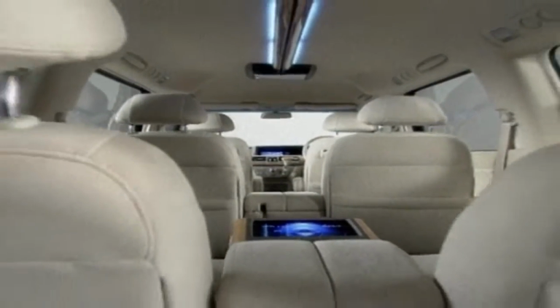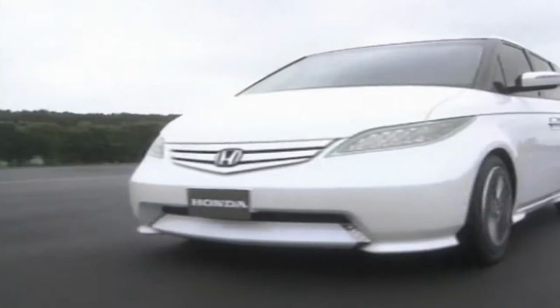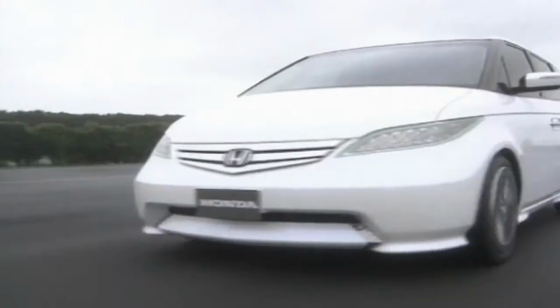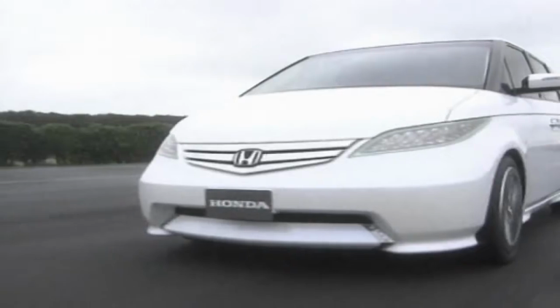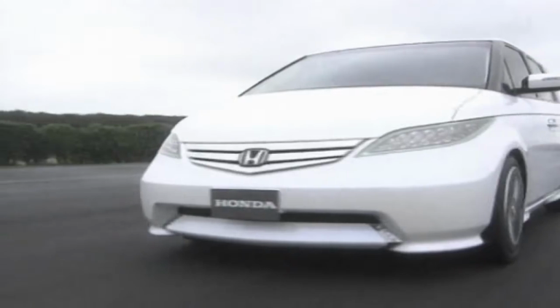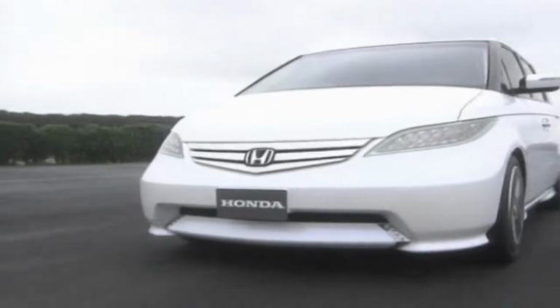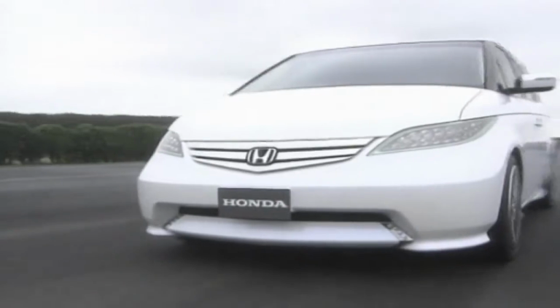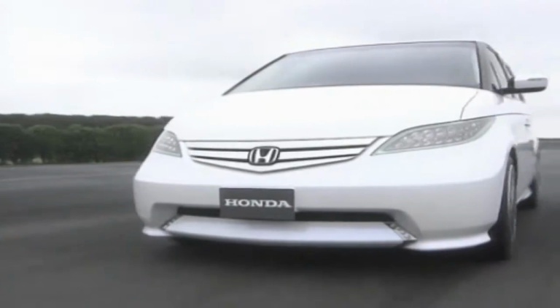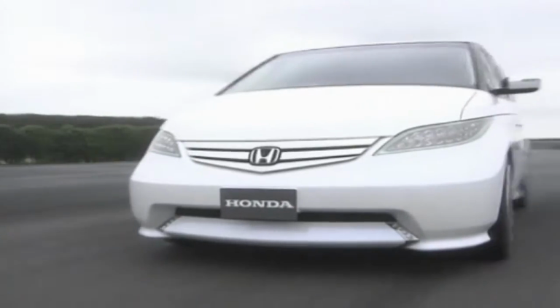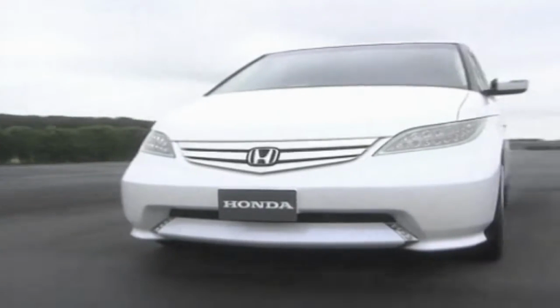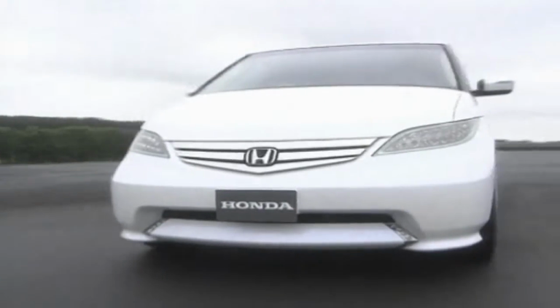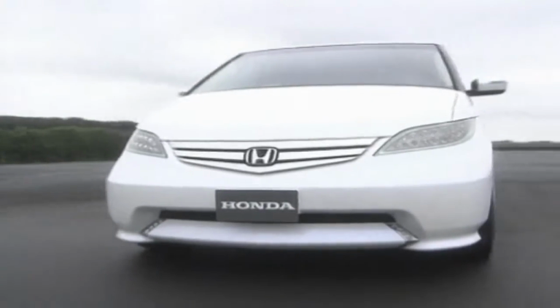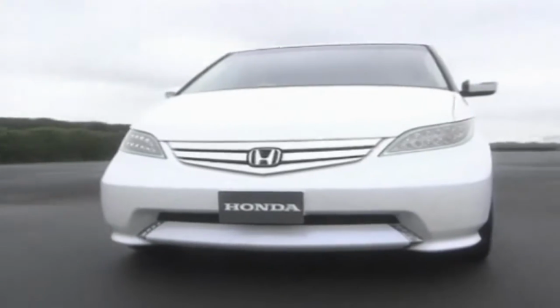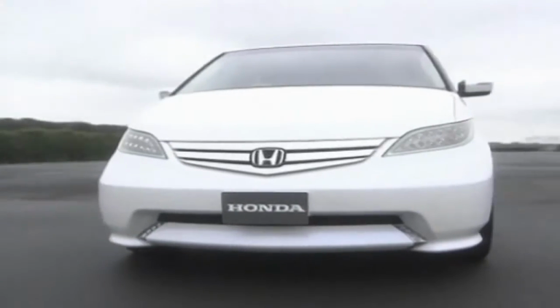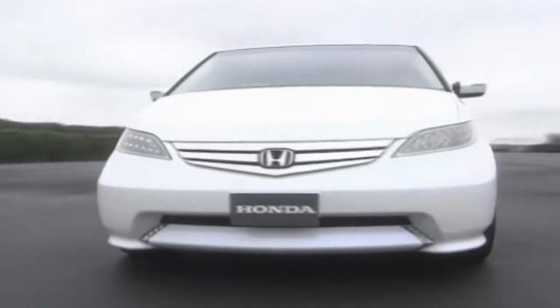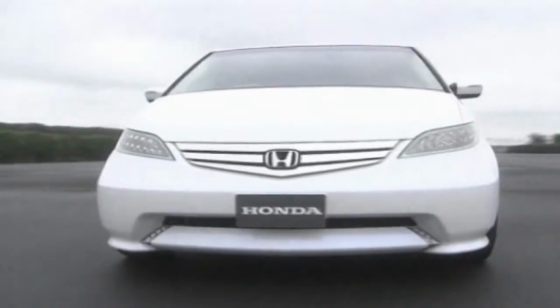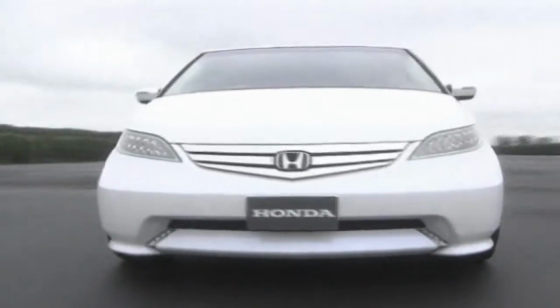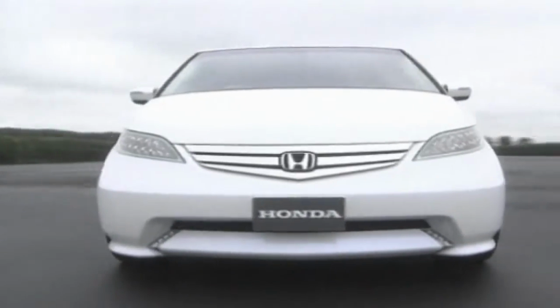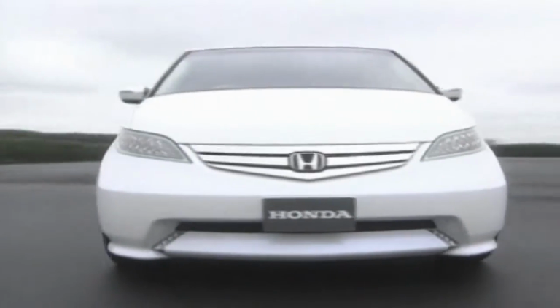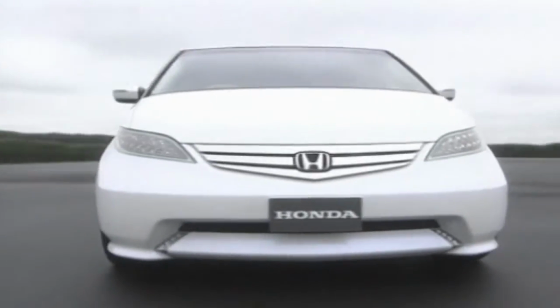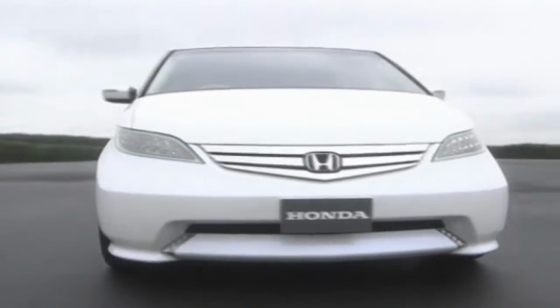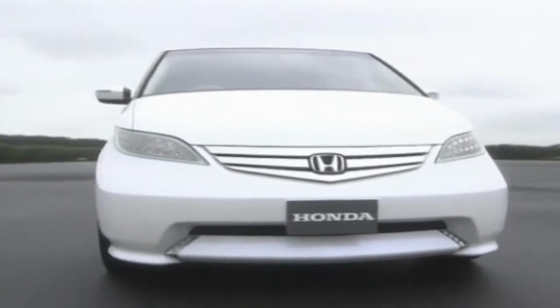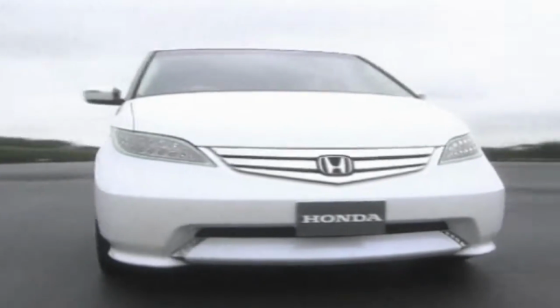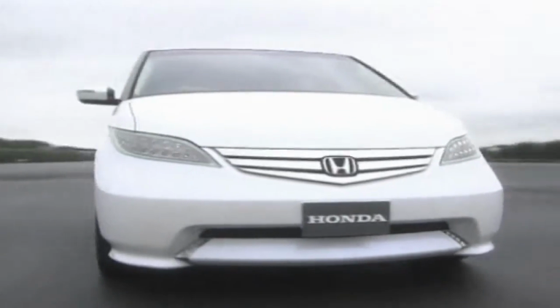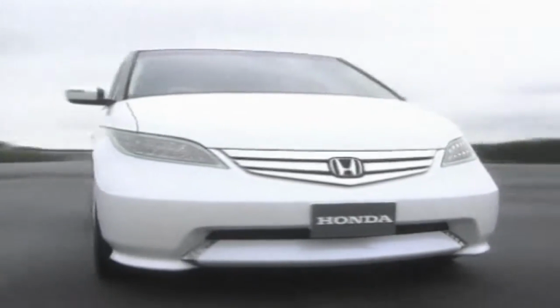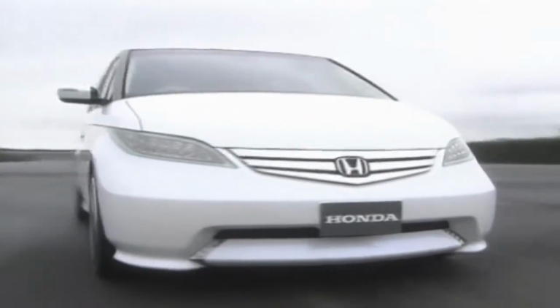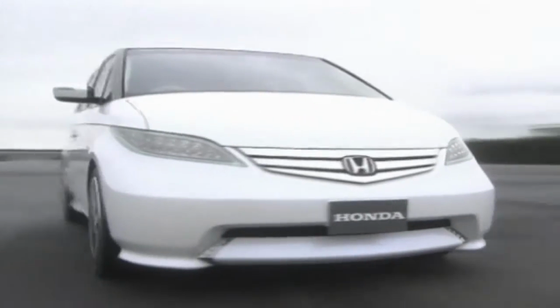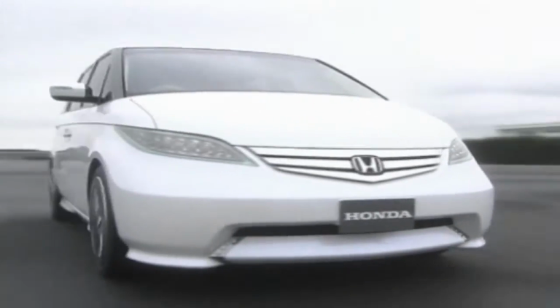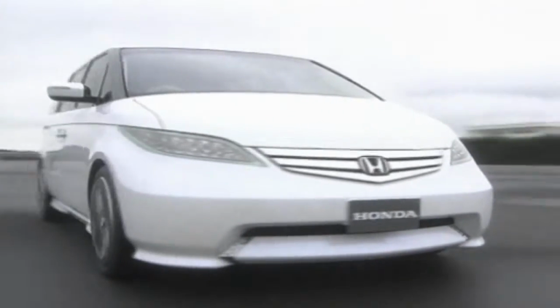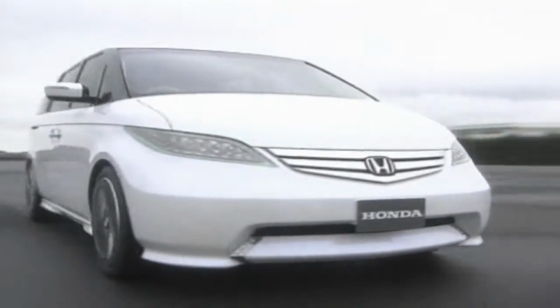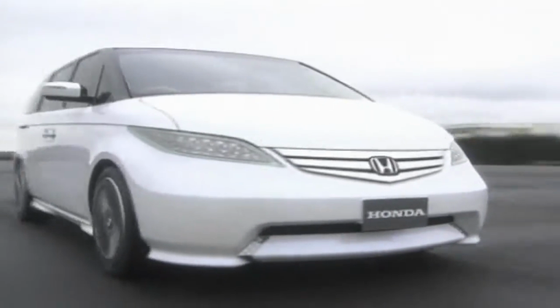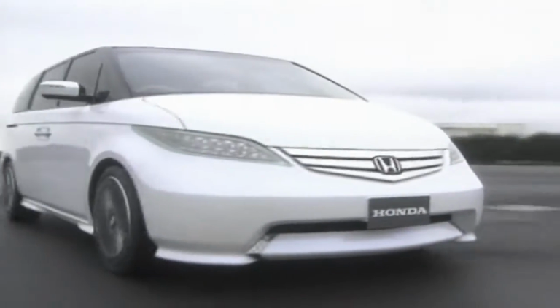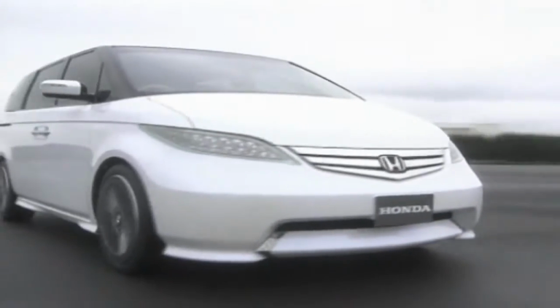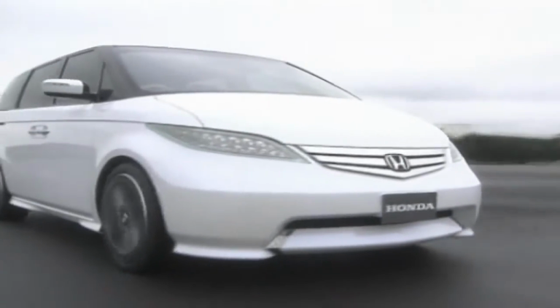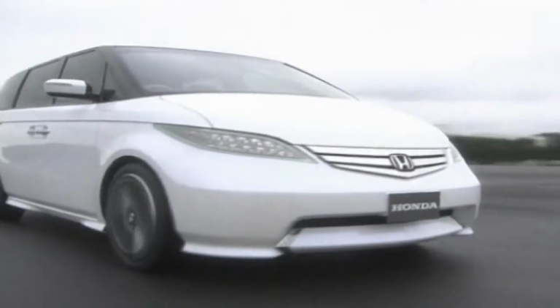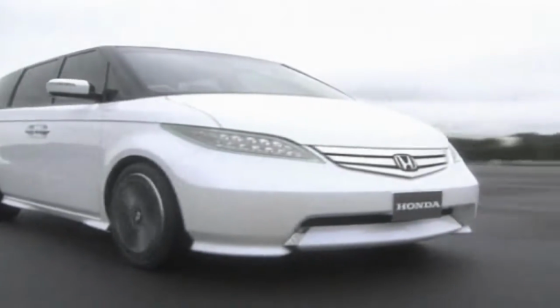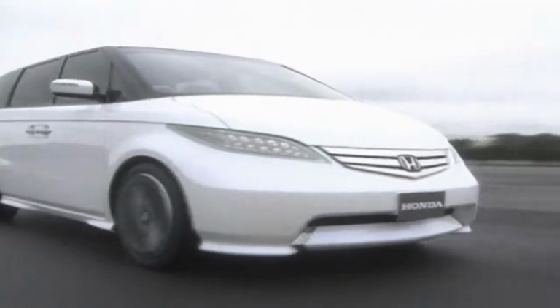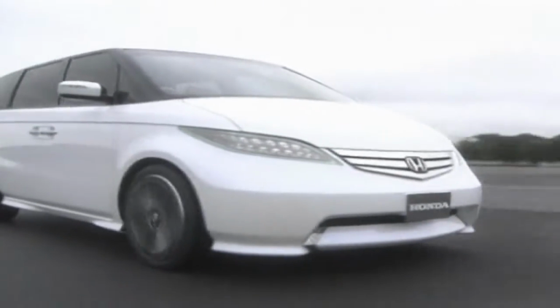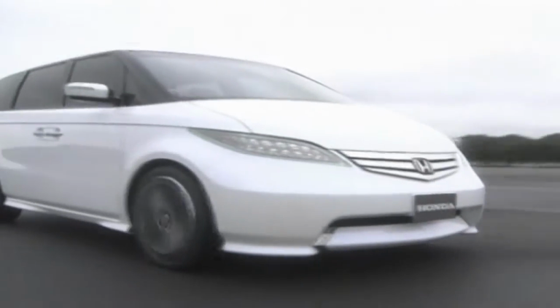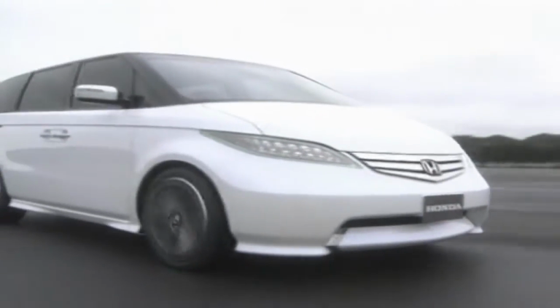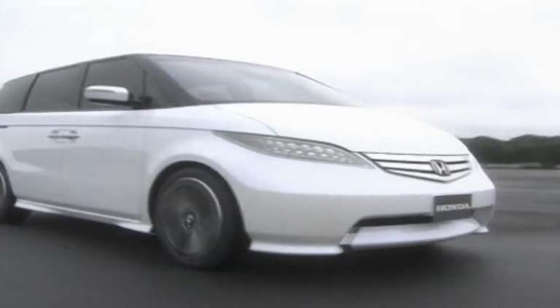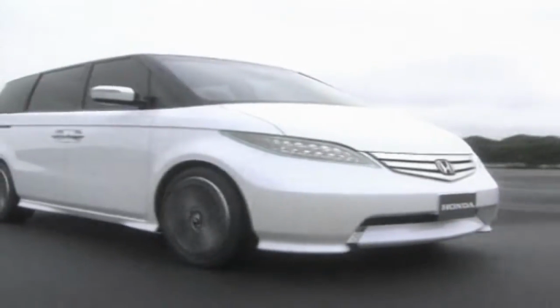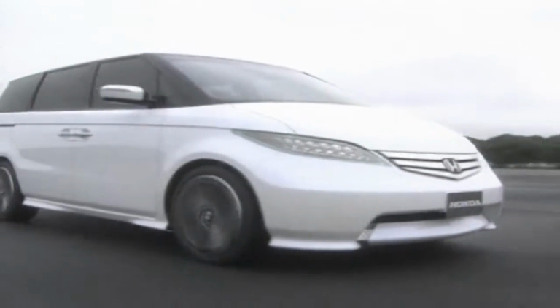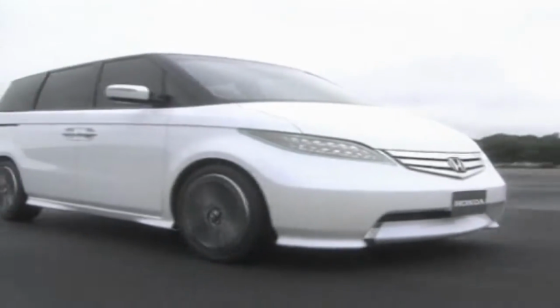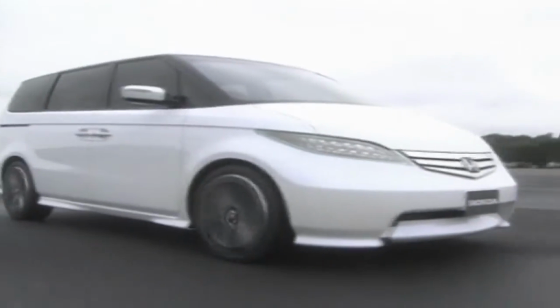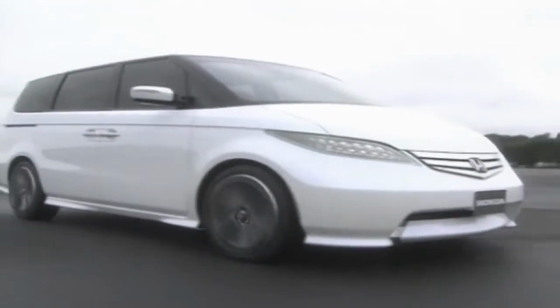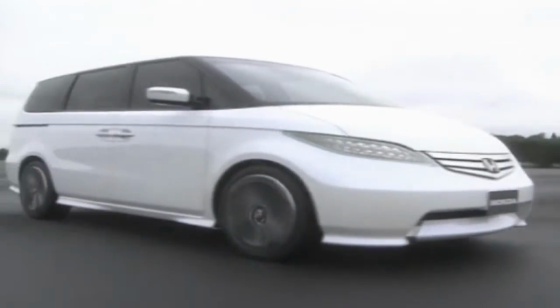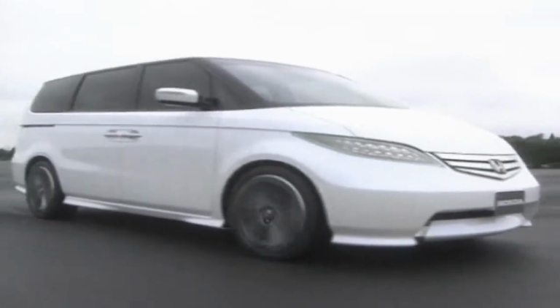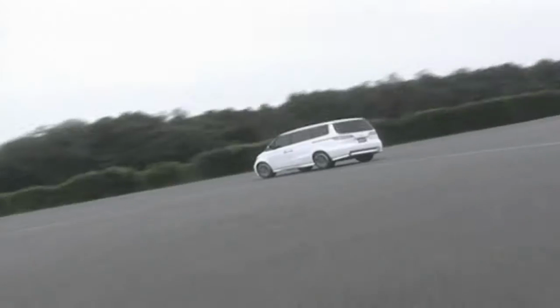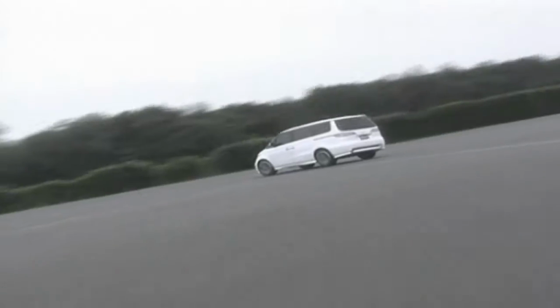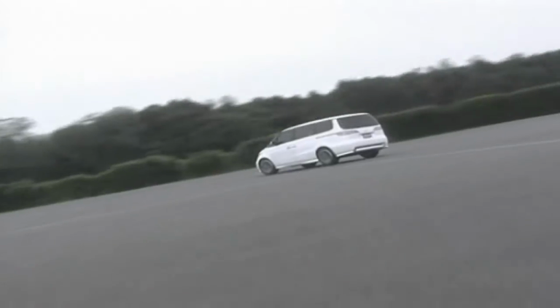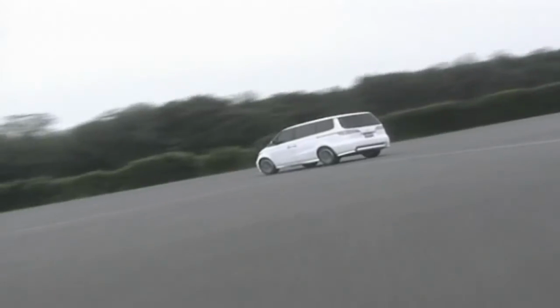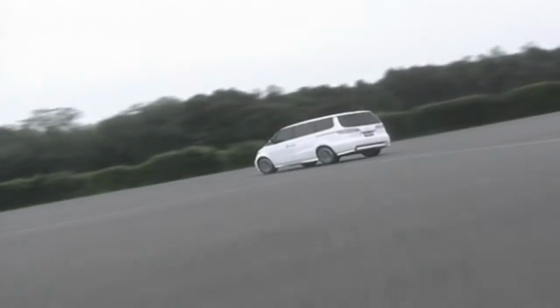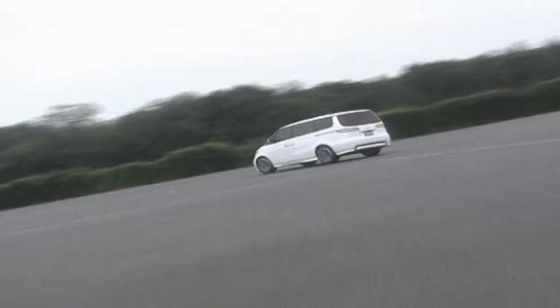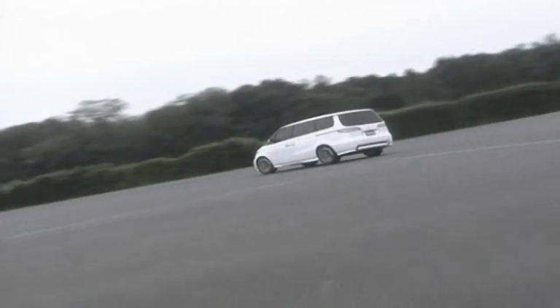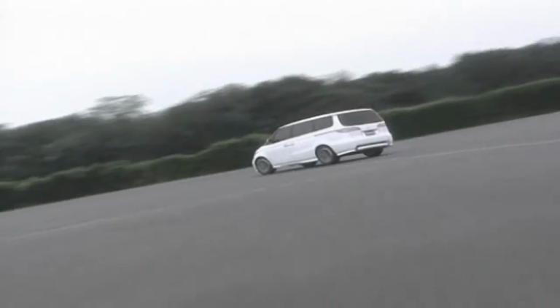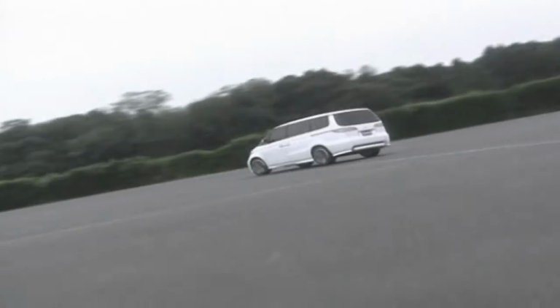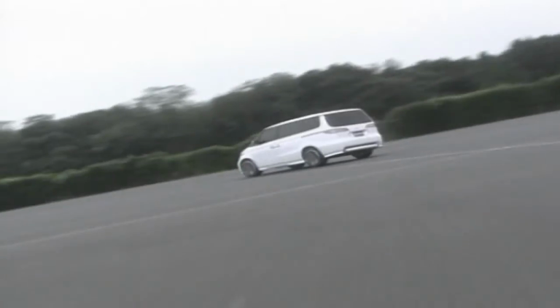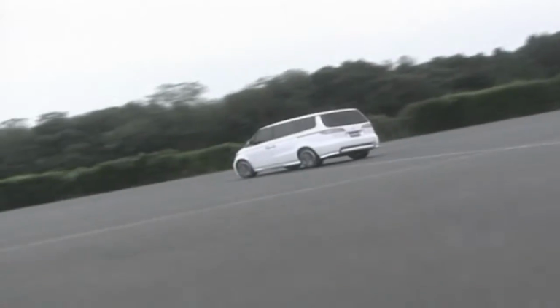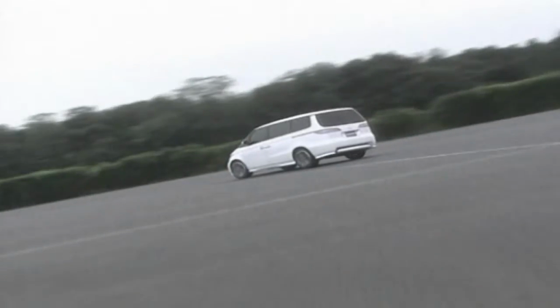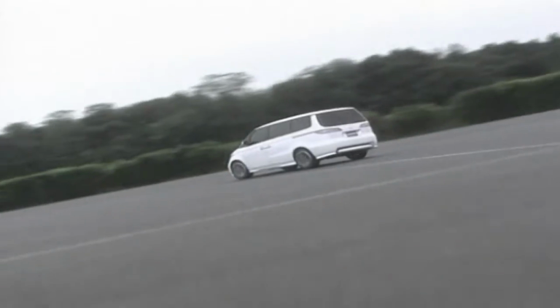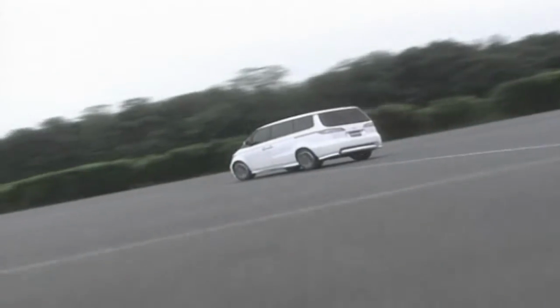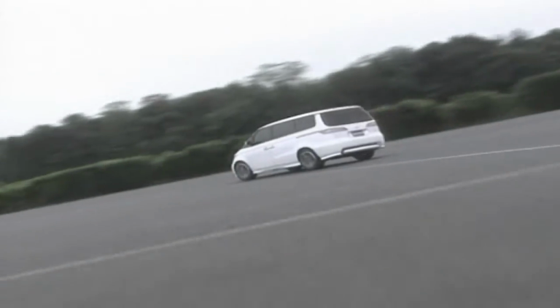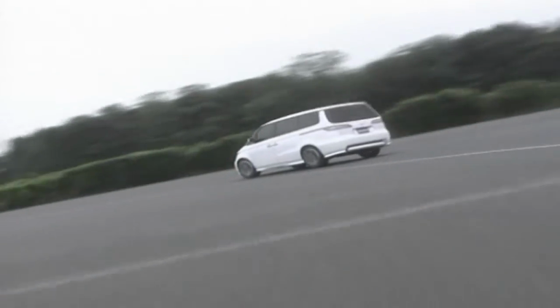The ASM is also a hybrid — it uses a refined version of the petrol-electric system used in the Insight and Civic Hybrid.